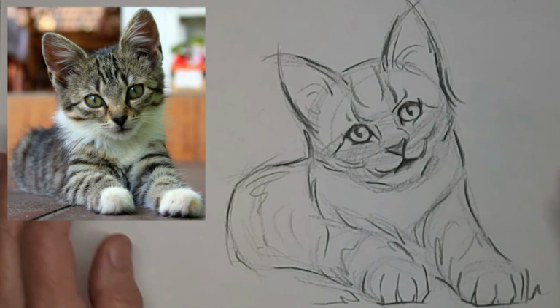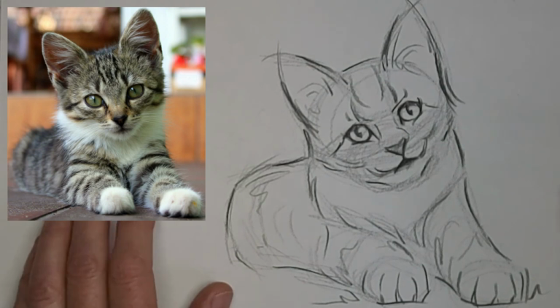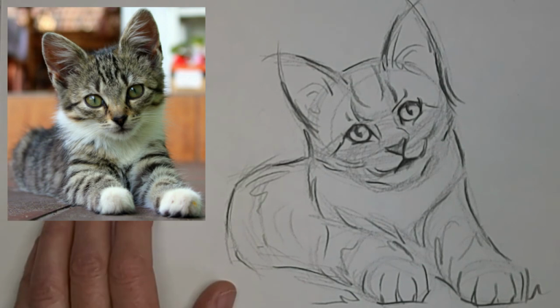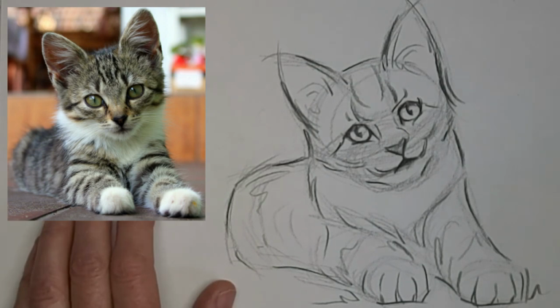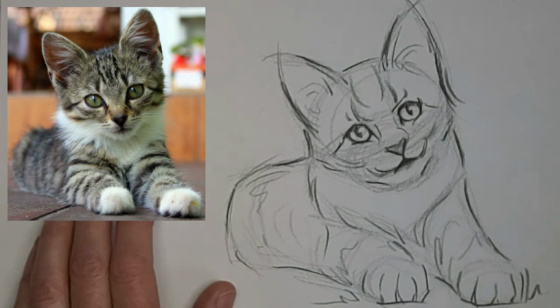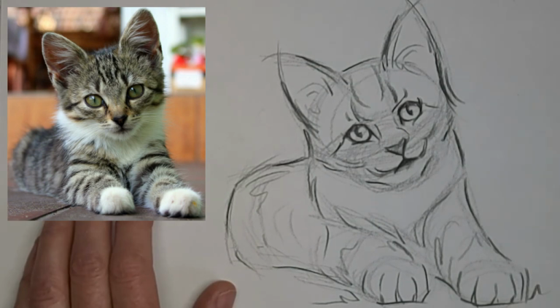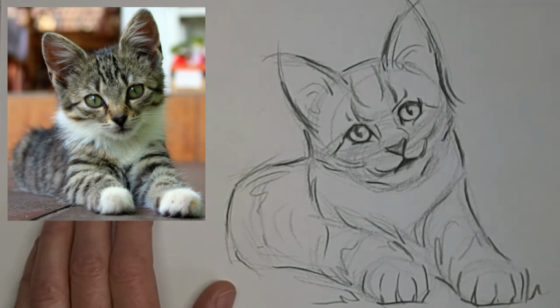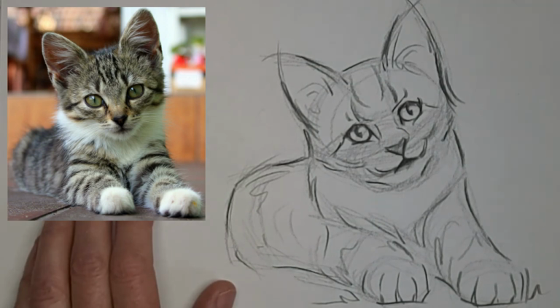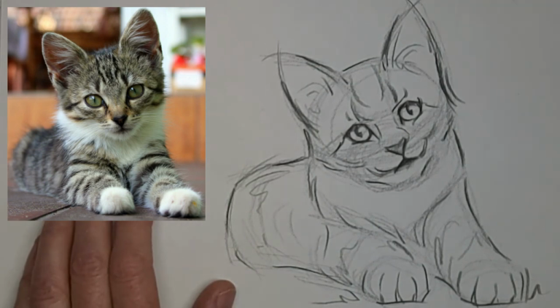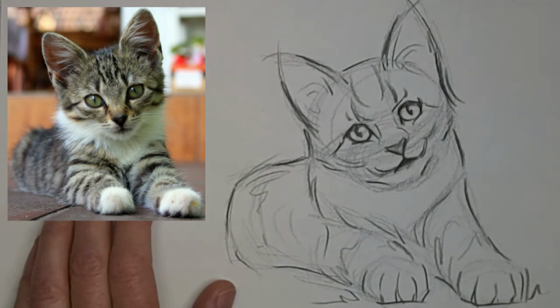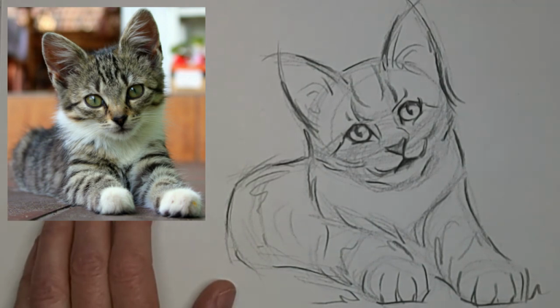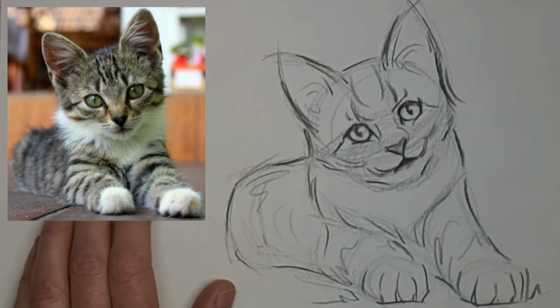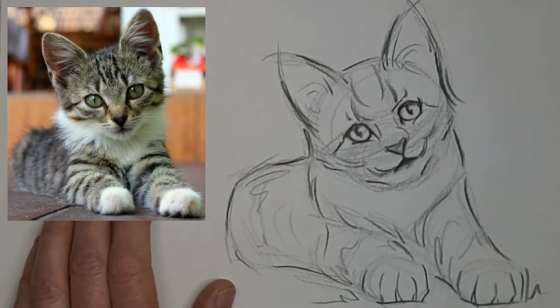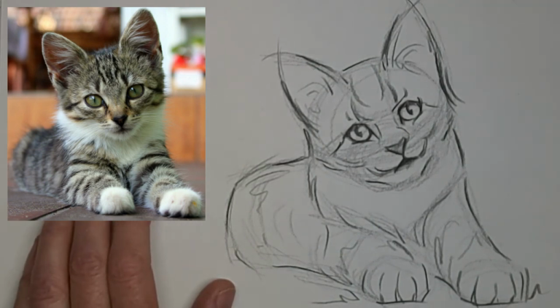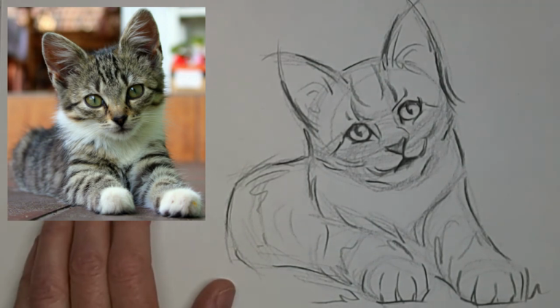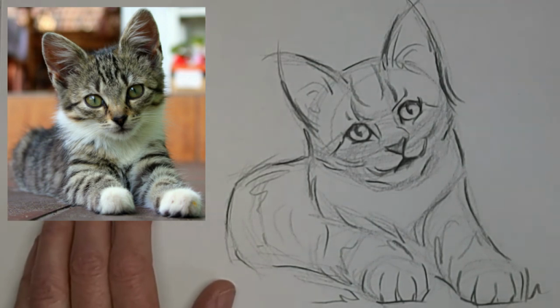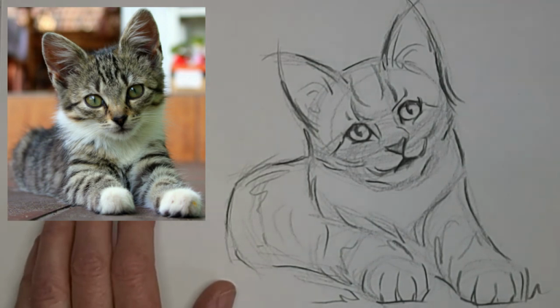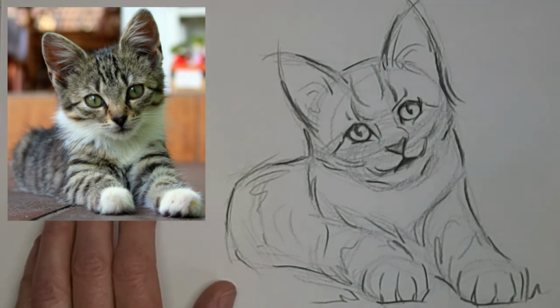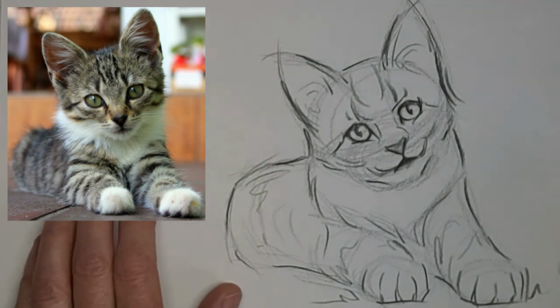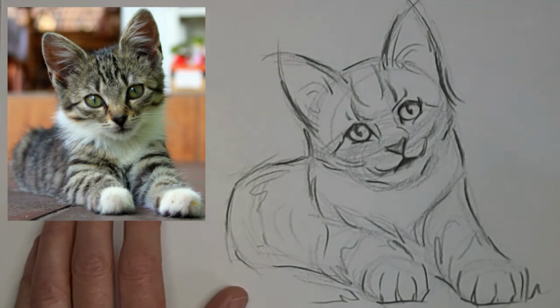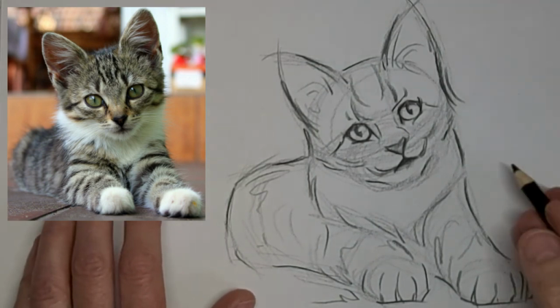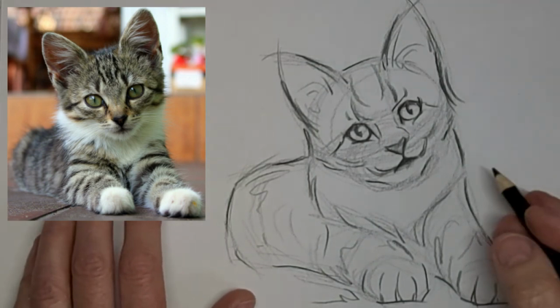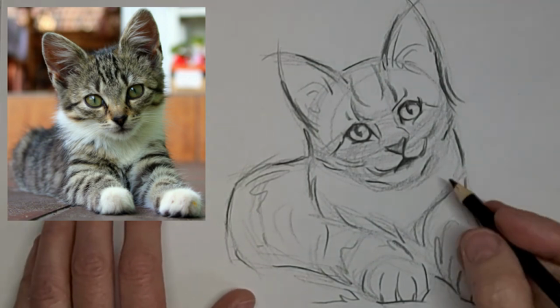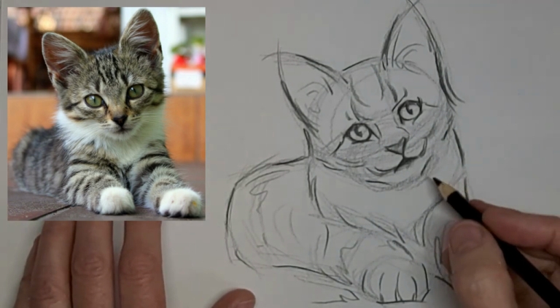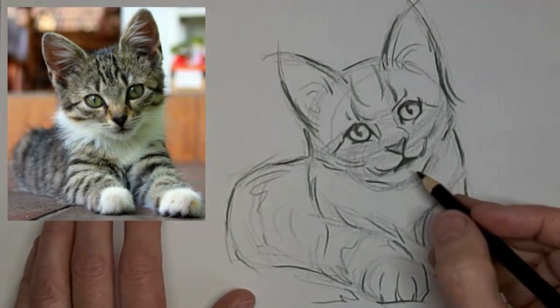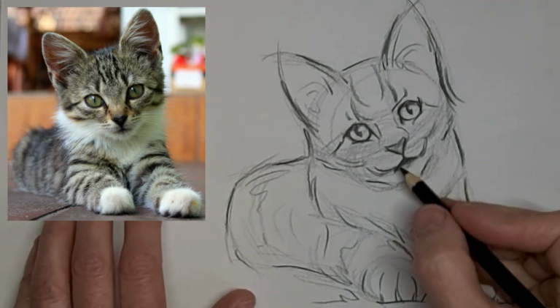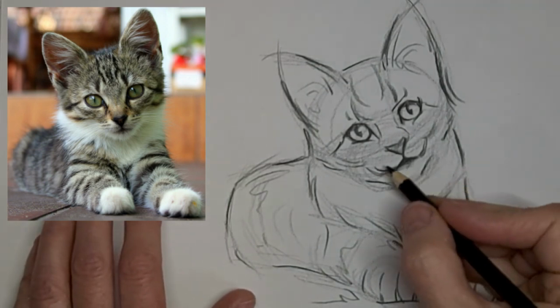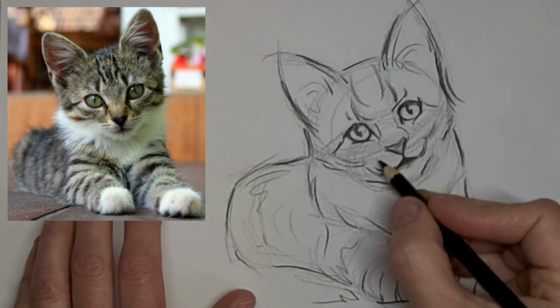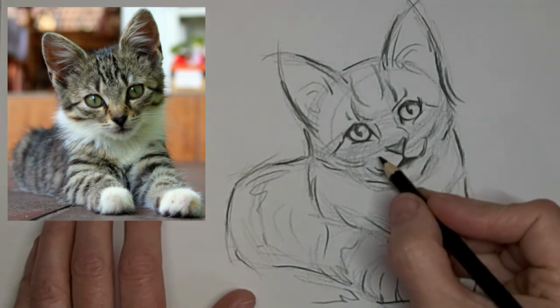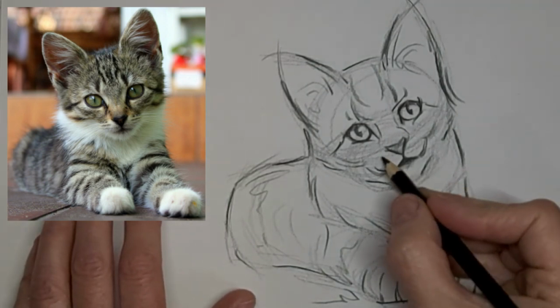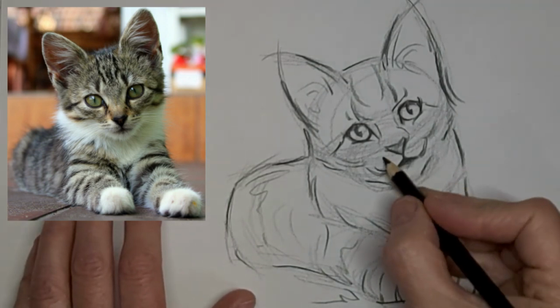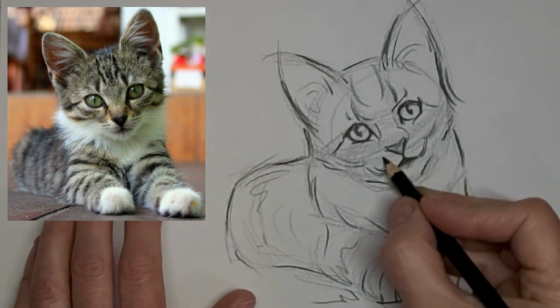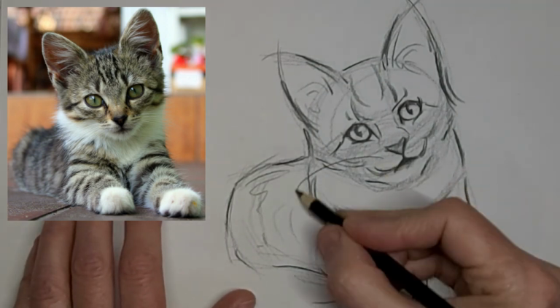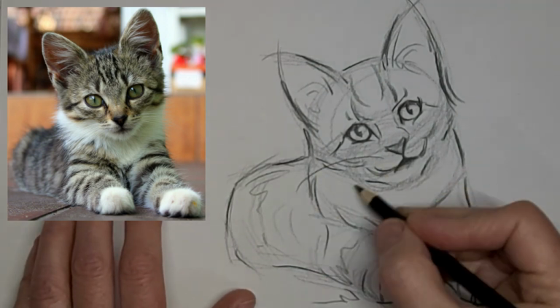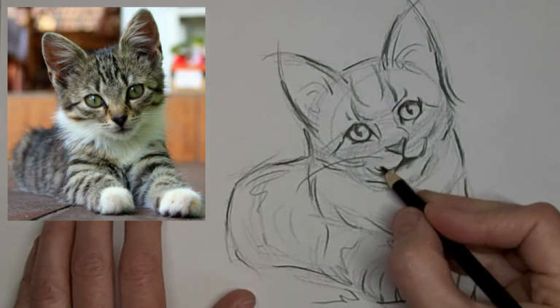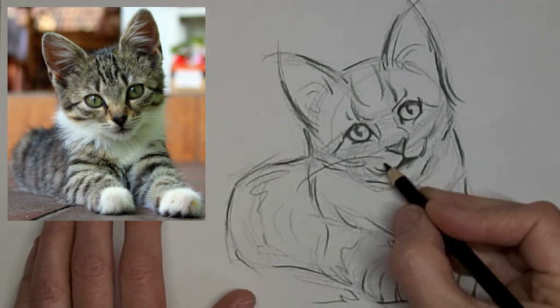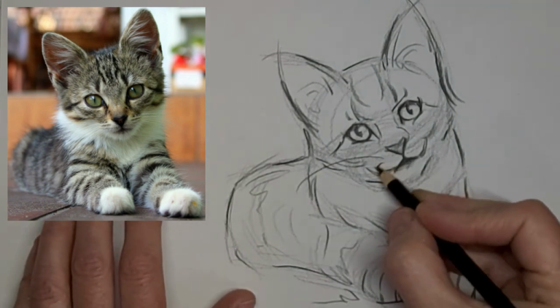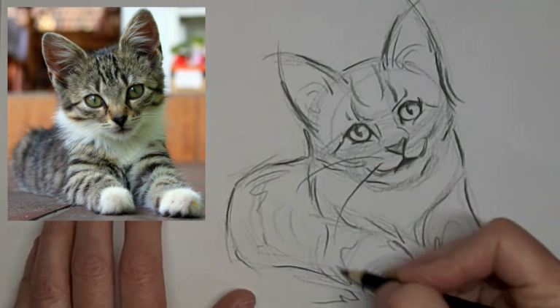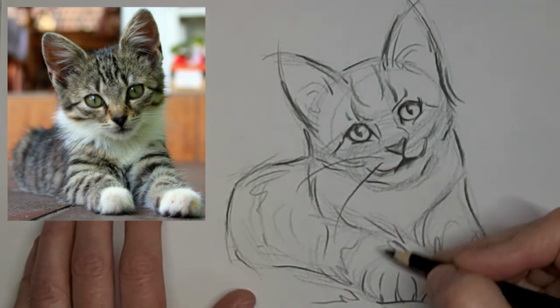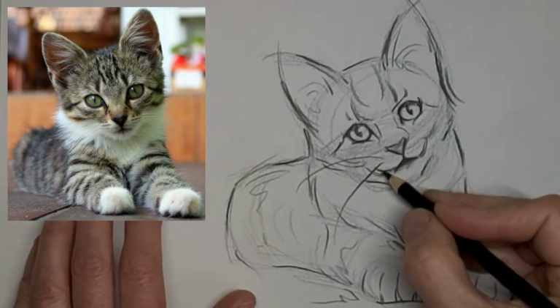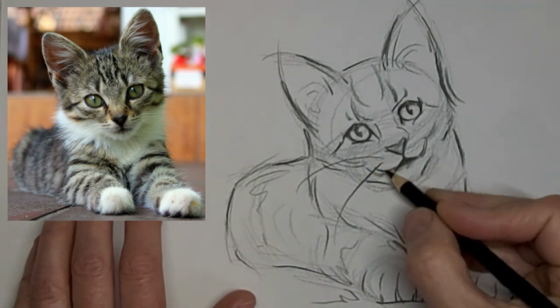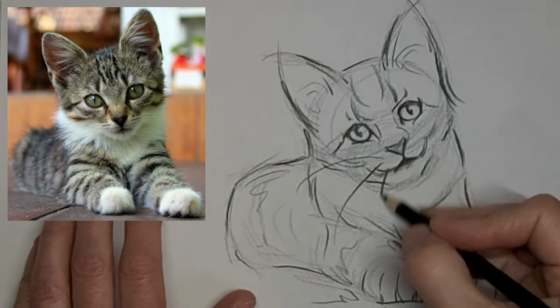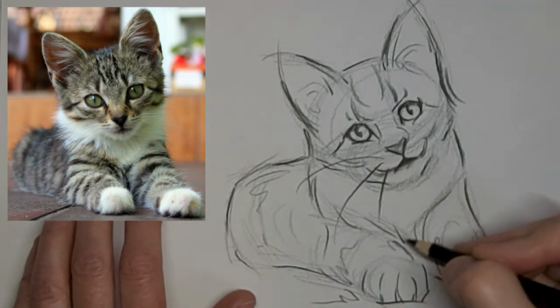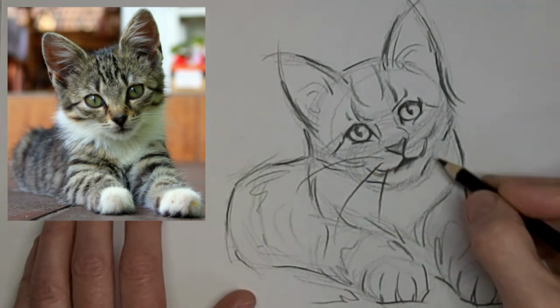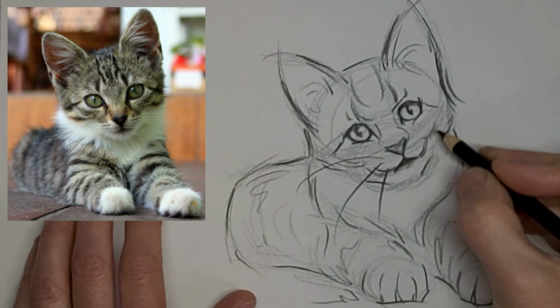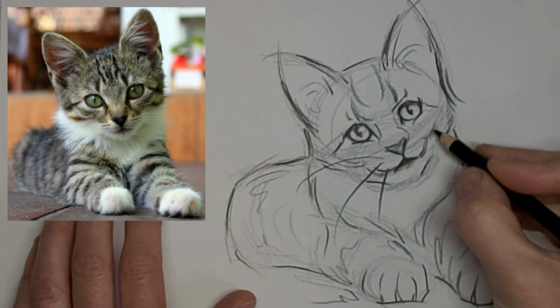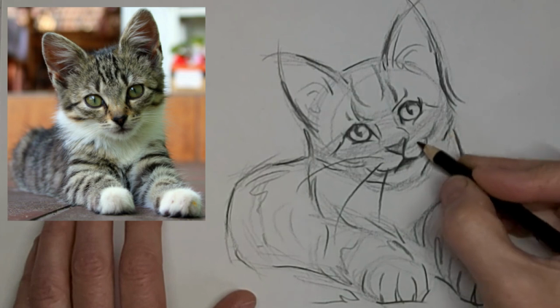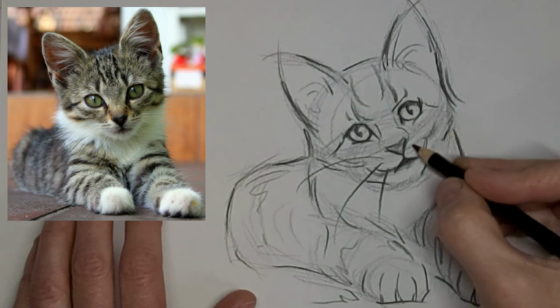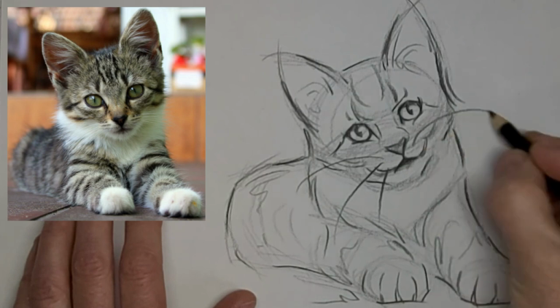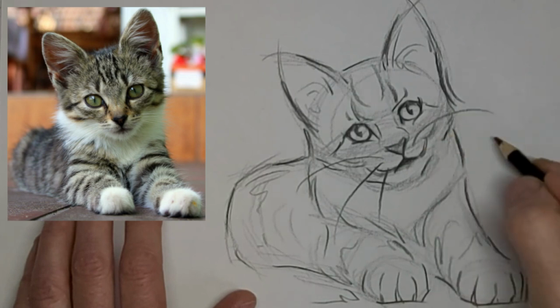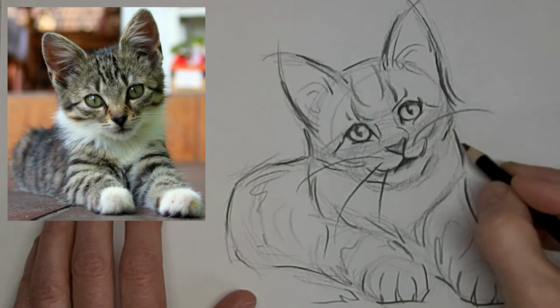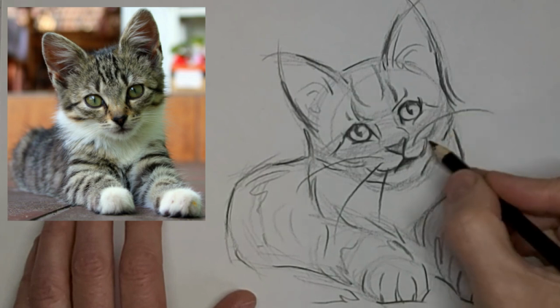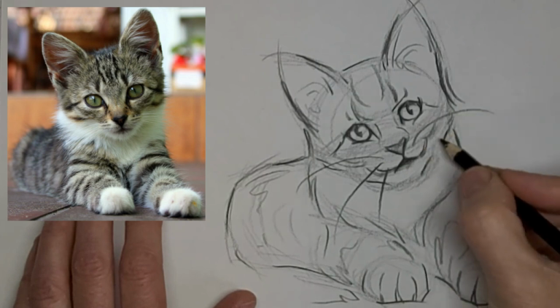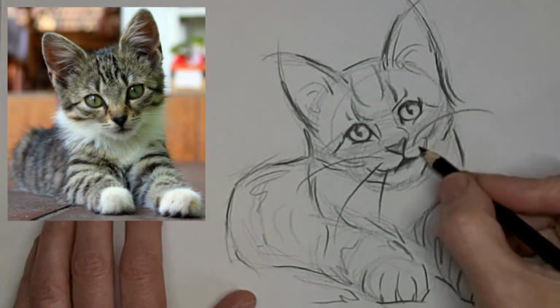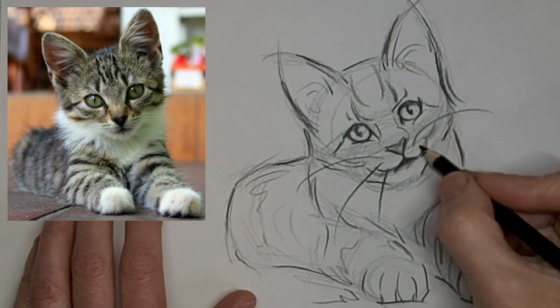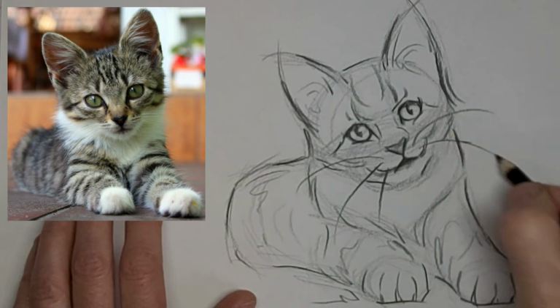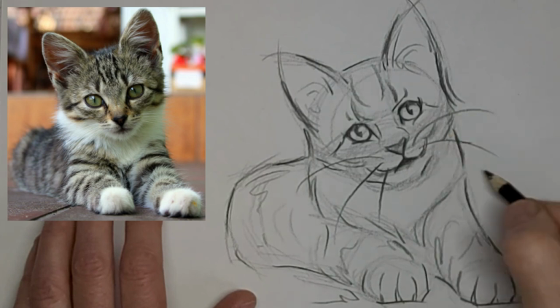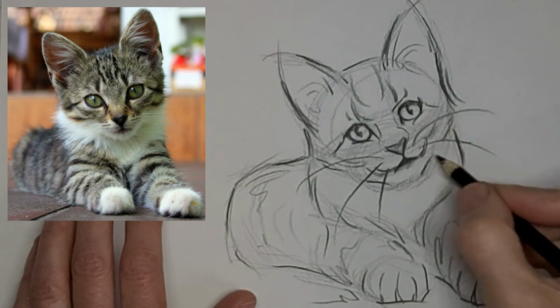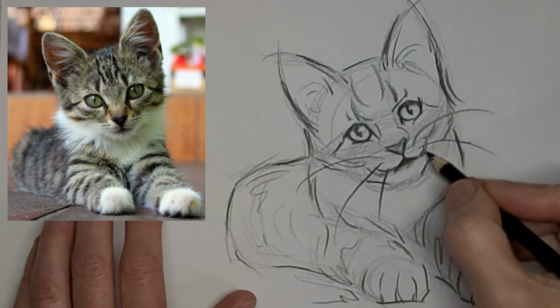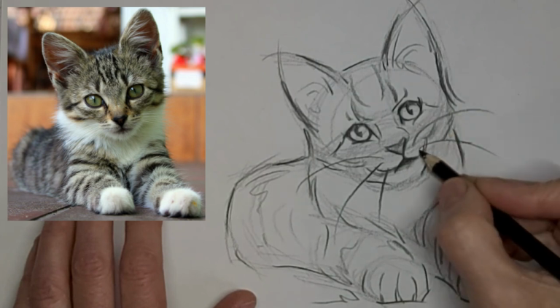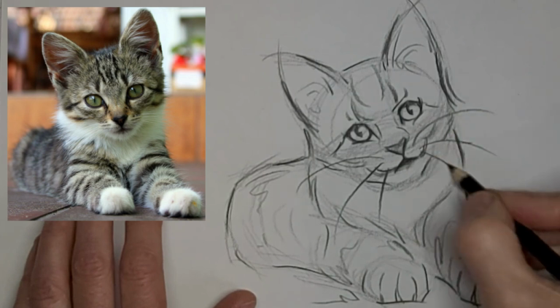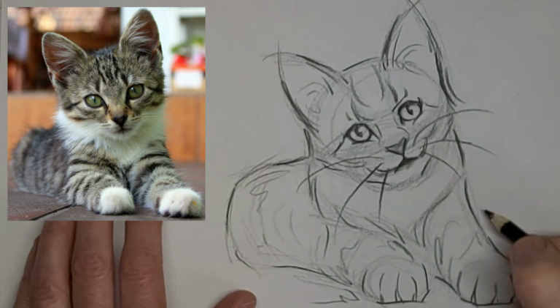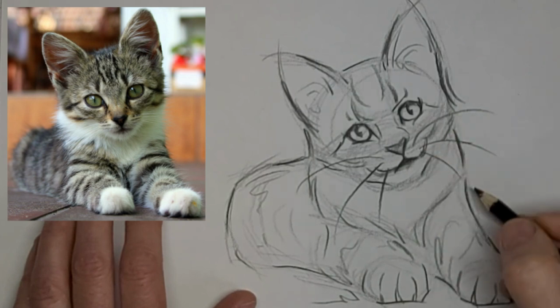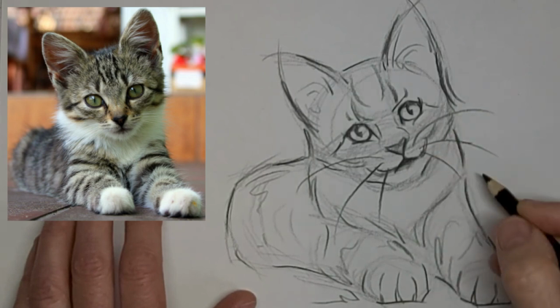I'm going to slow down here while I put the whiskers on — to normal speed. Thank you so much for watching, and we'll see you next time.